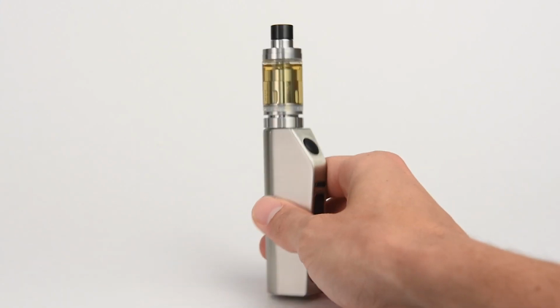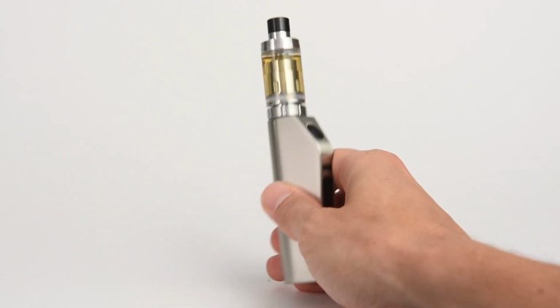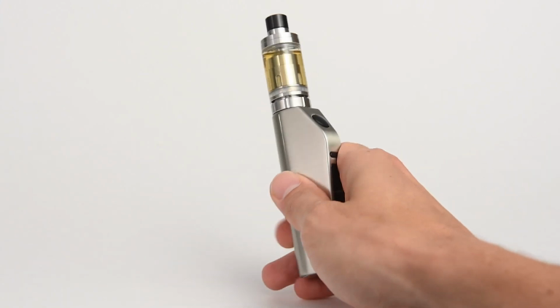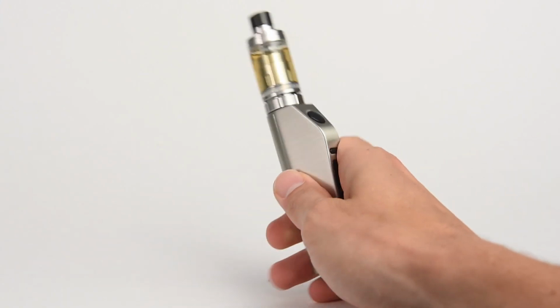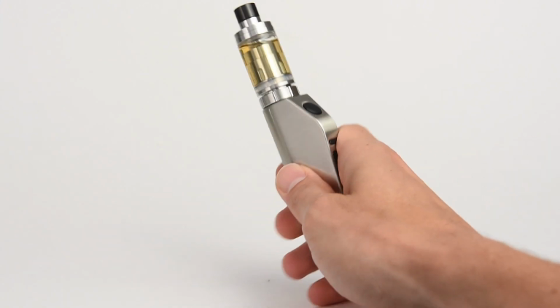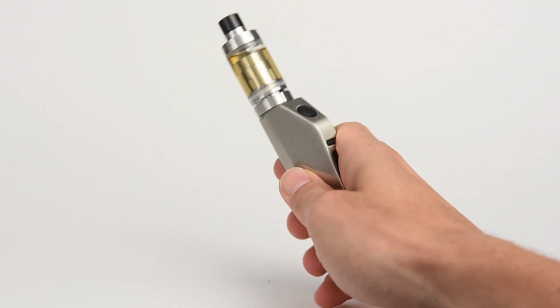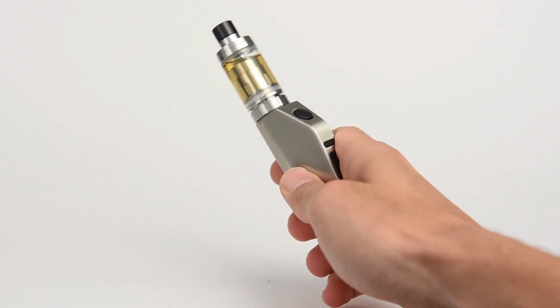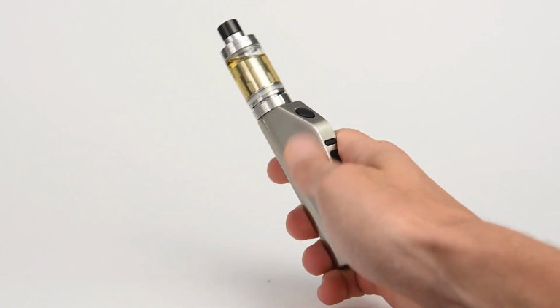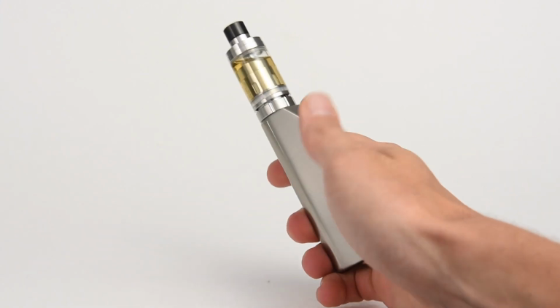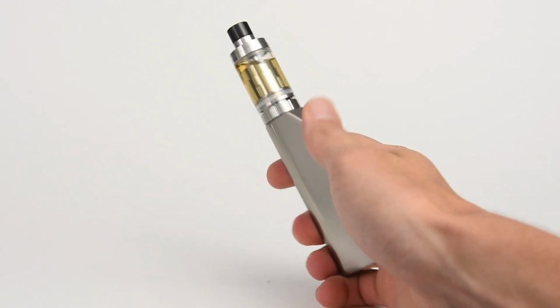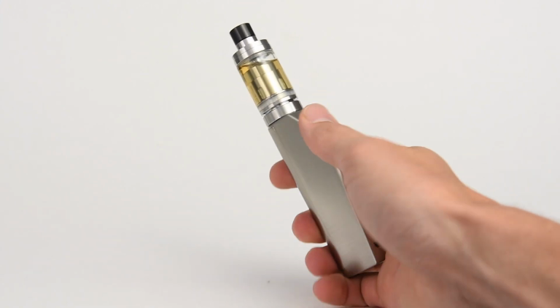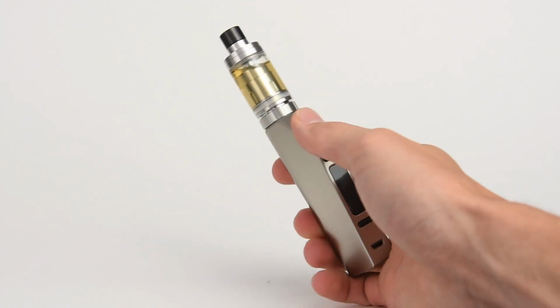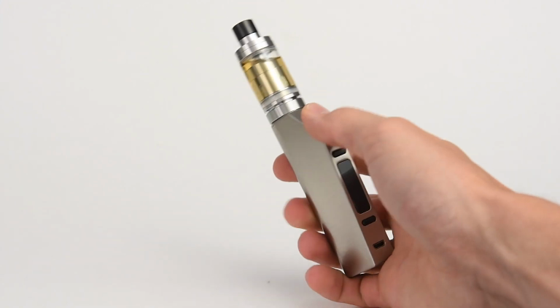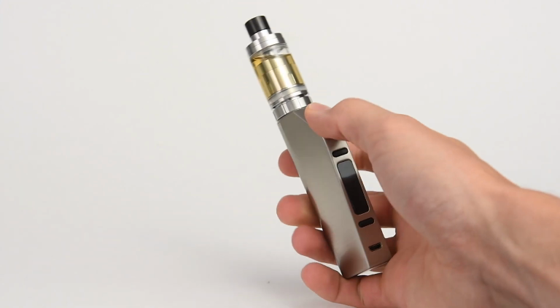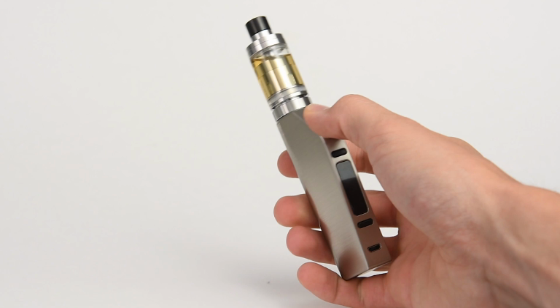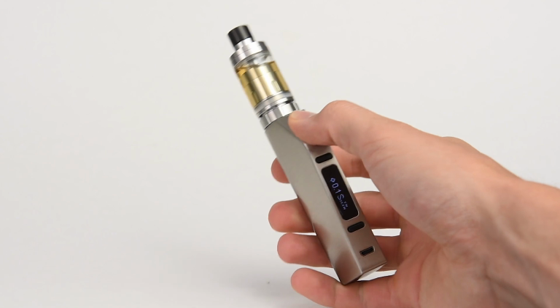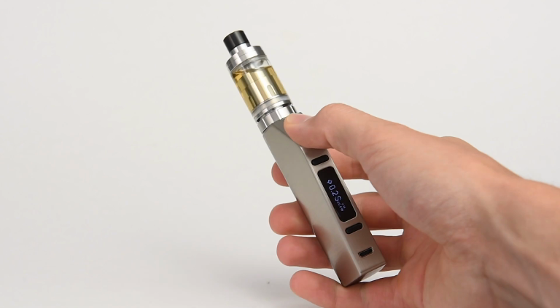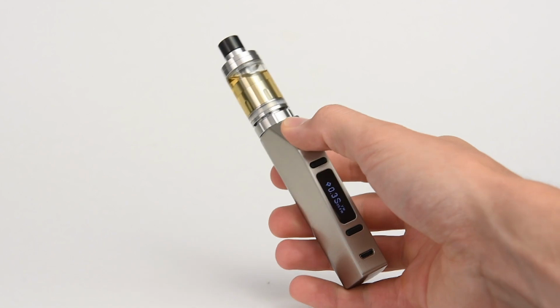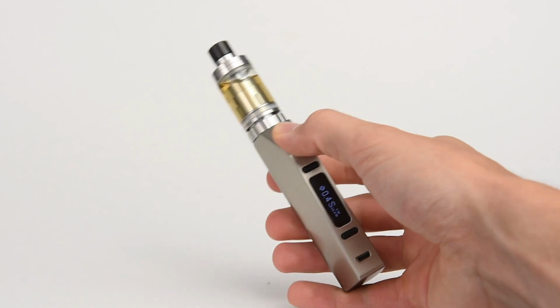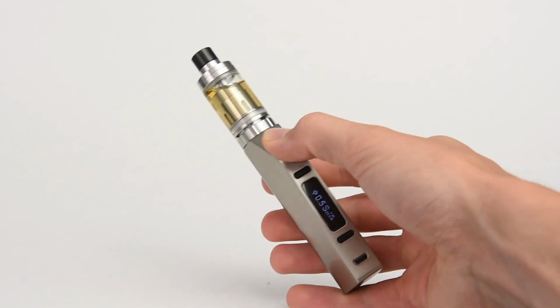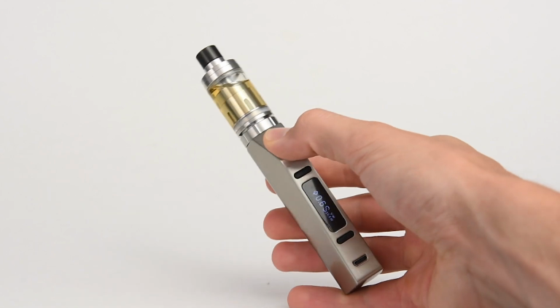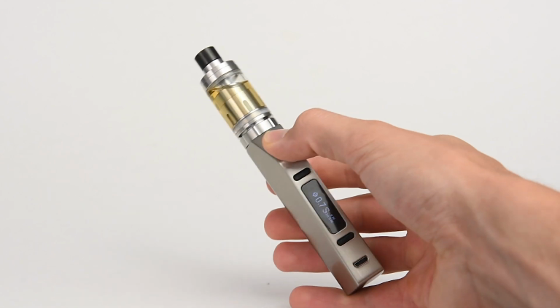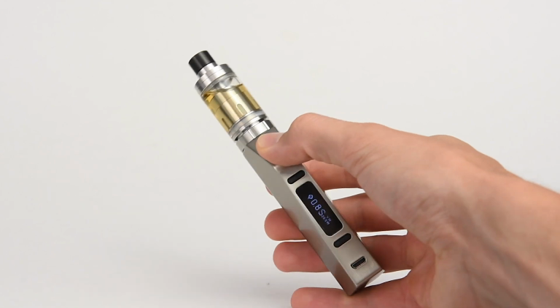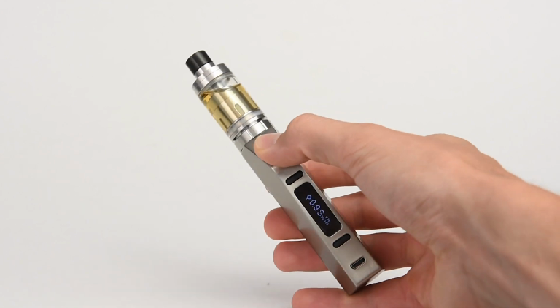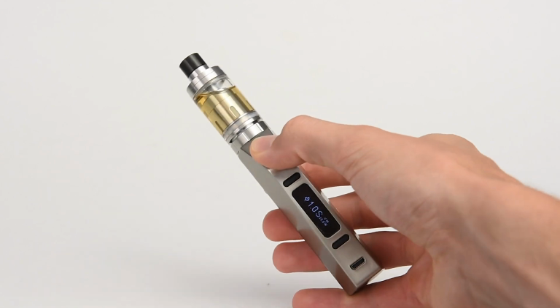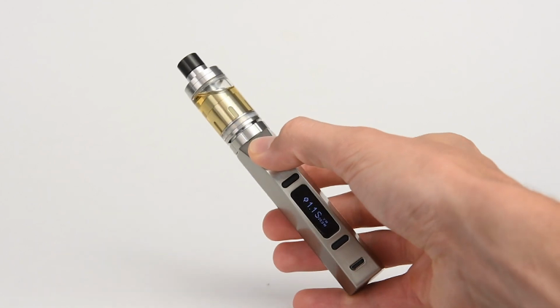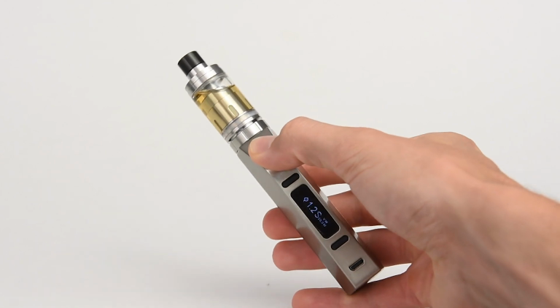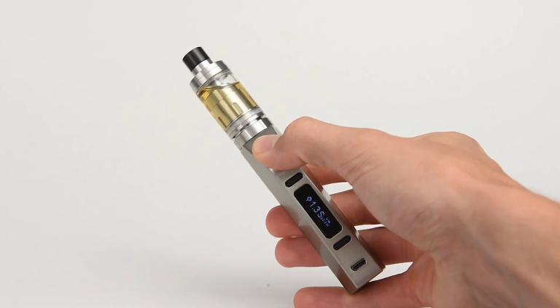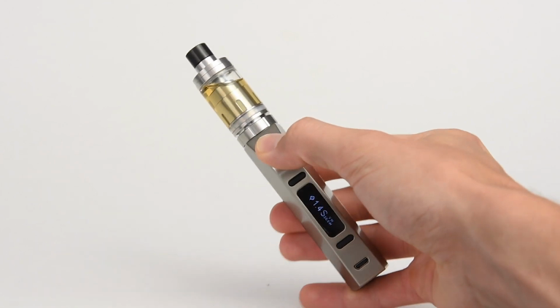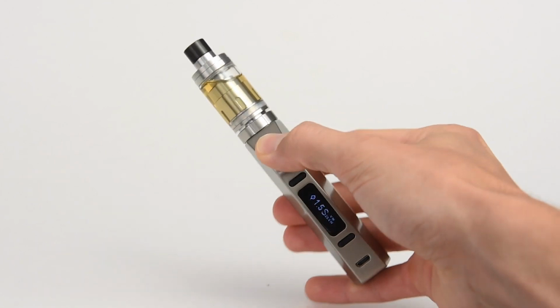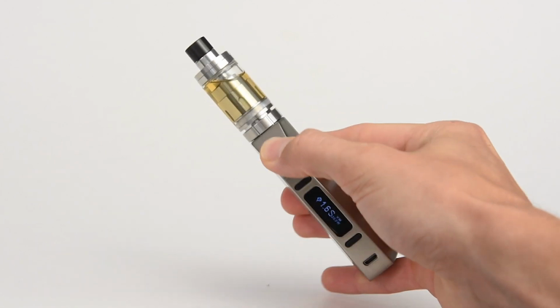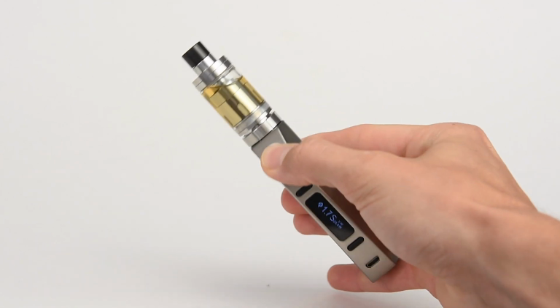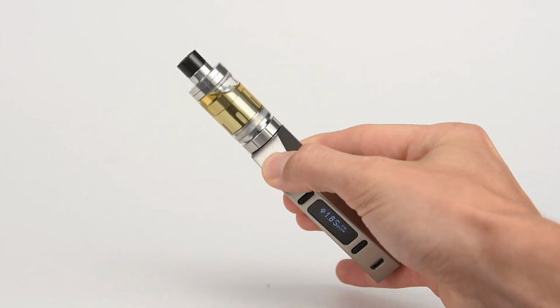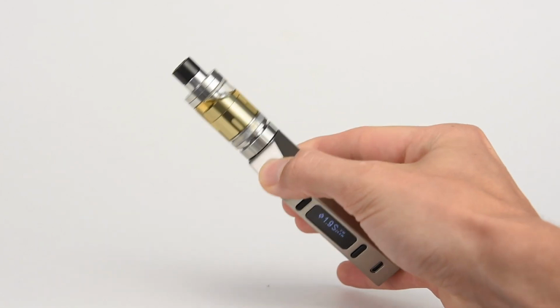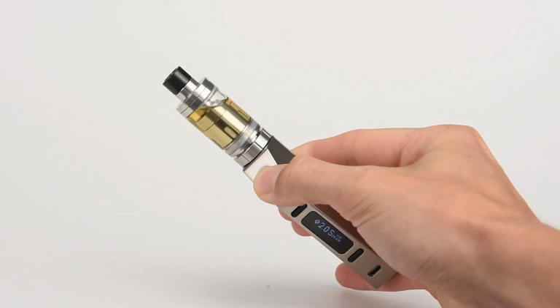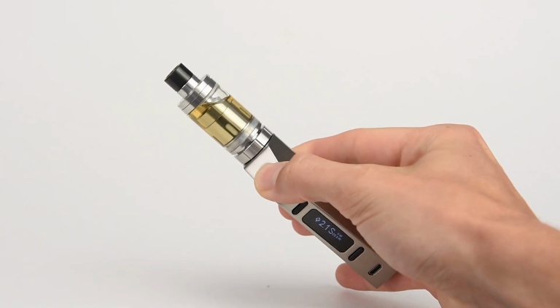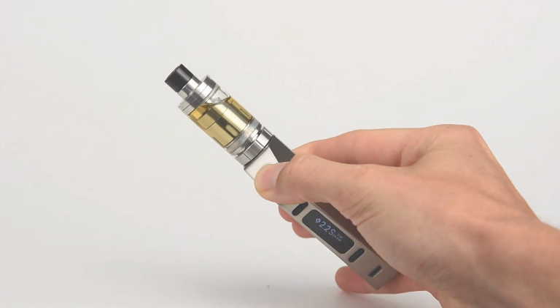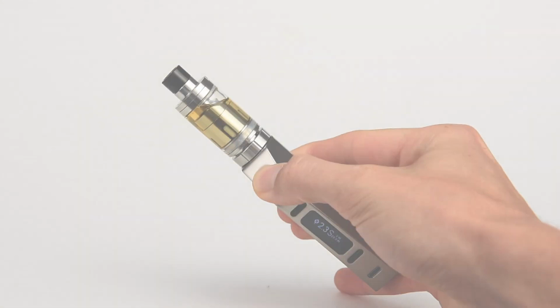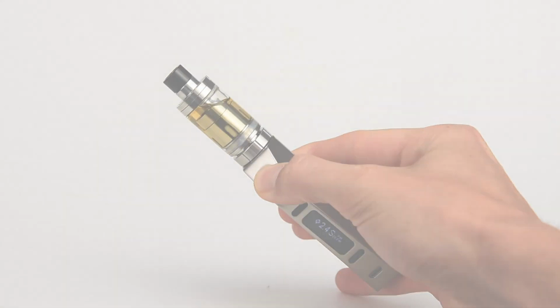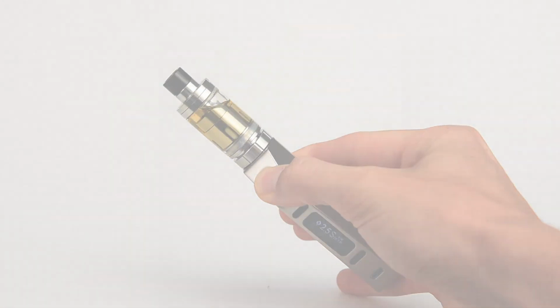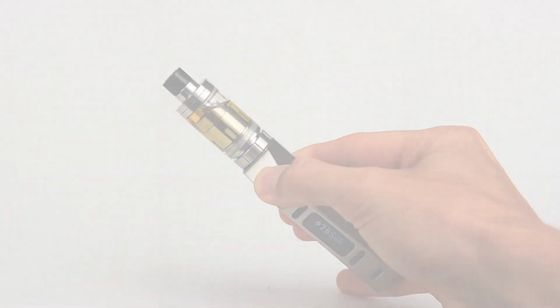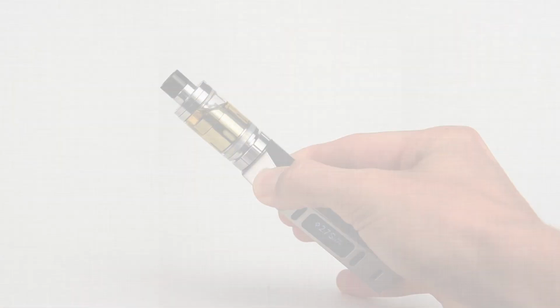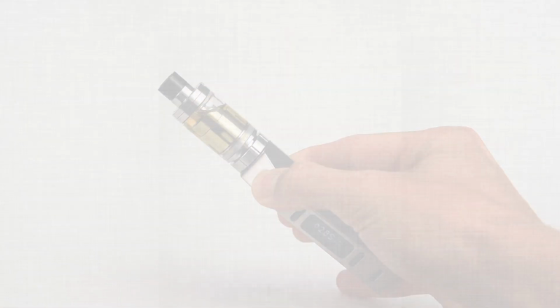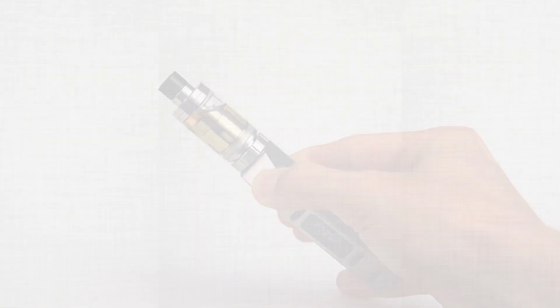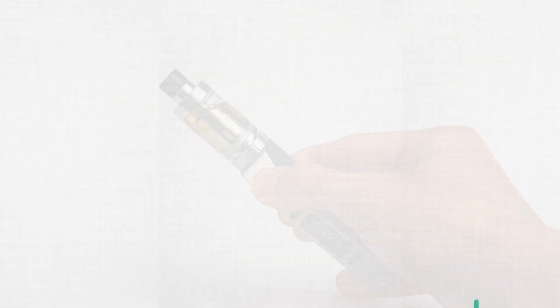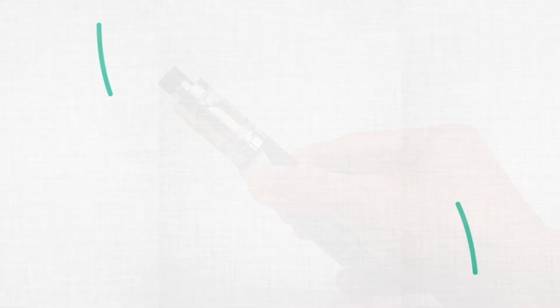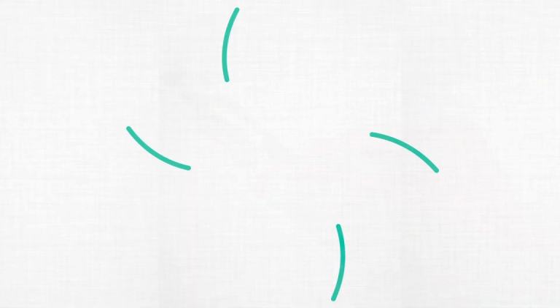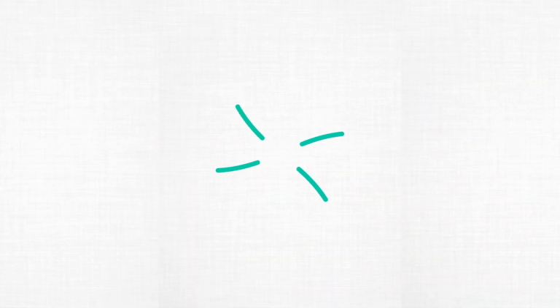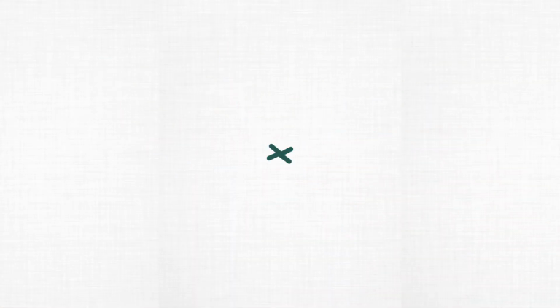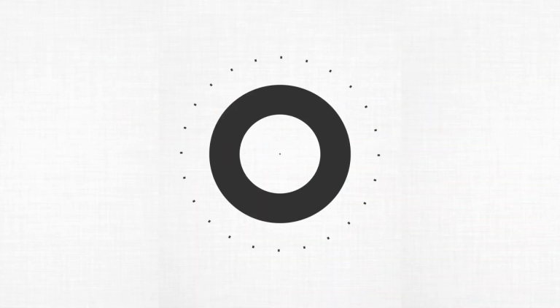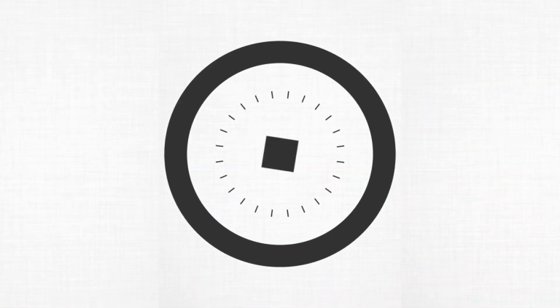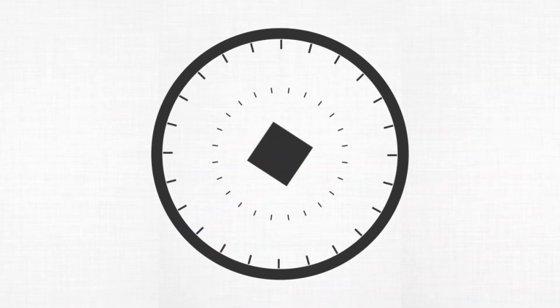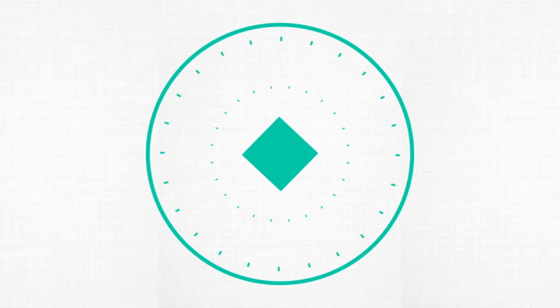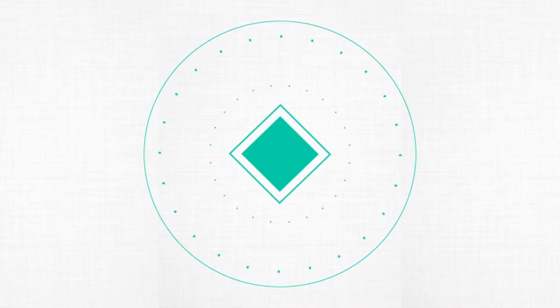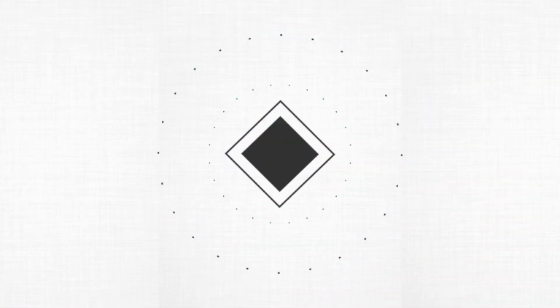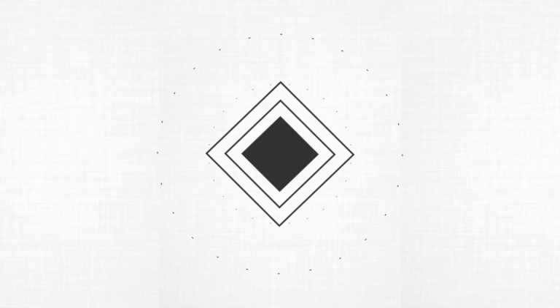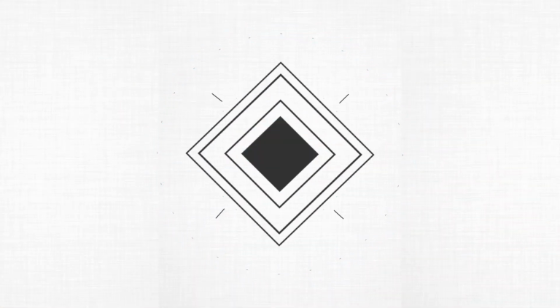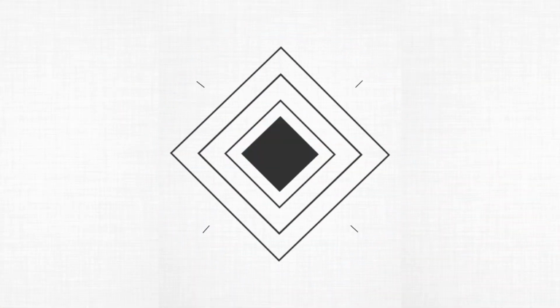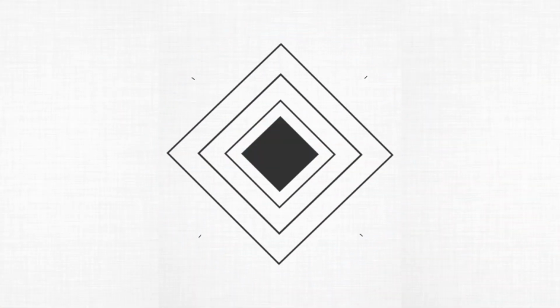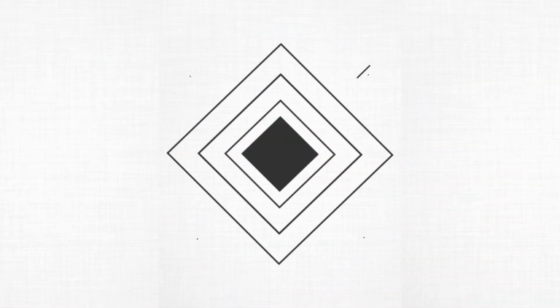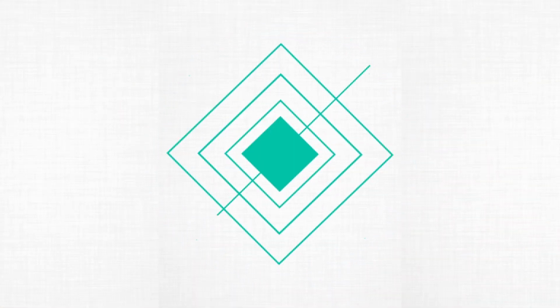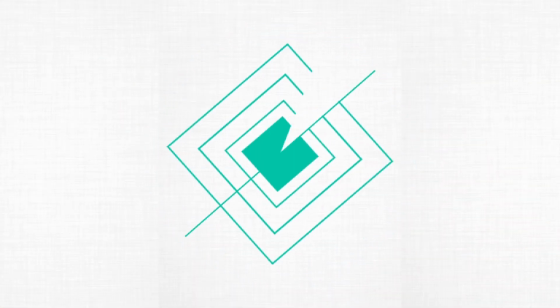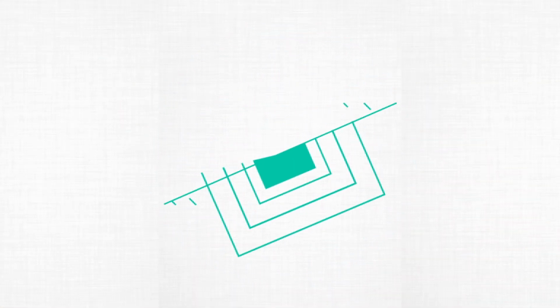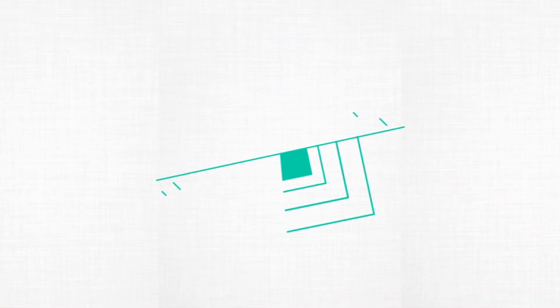Grab your Vibe 75, Vibe tank and battery, replacement coils, and premium e-liquid at VepoSig.com.